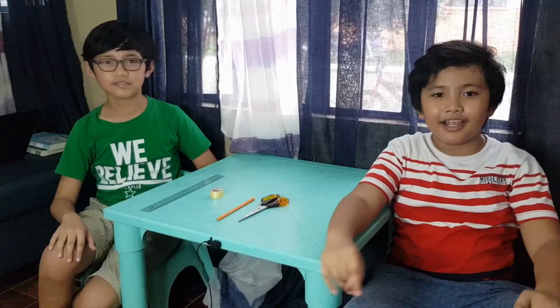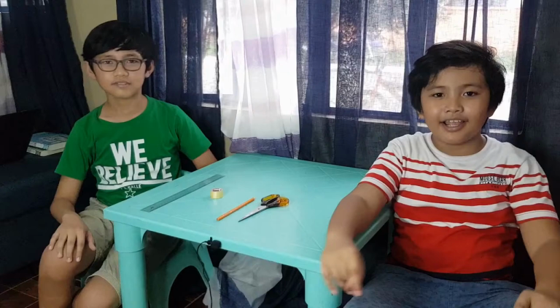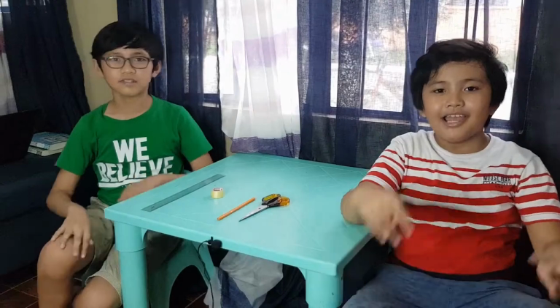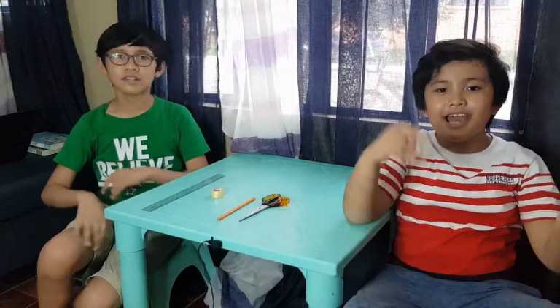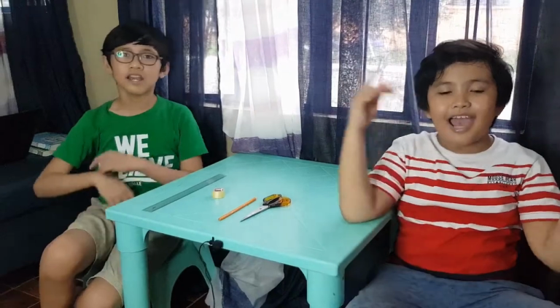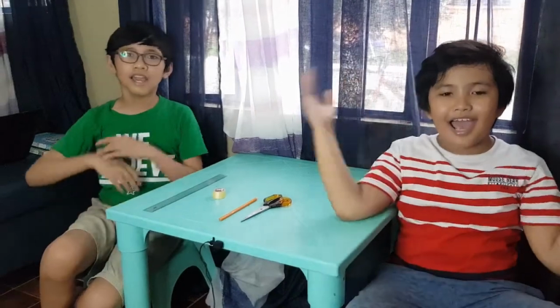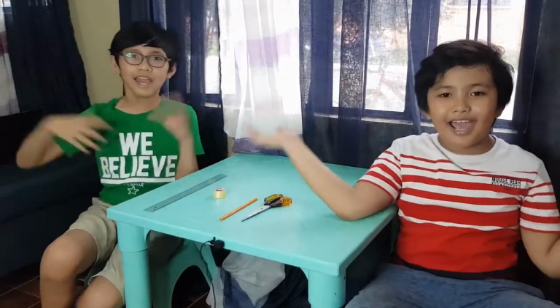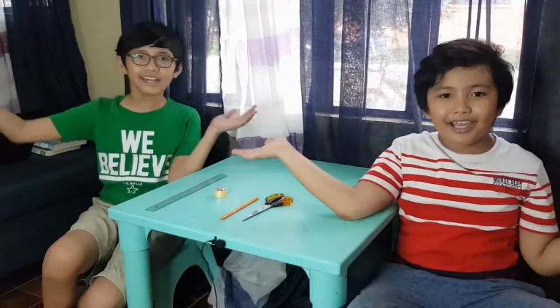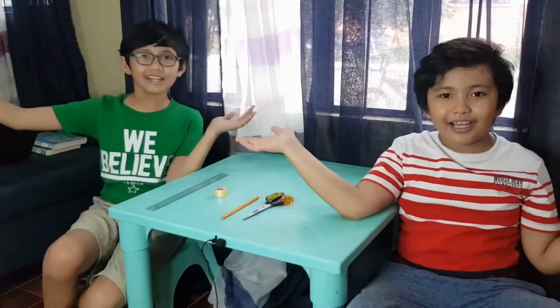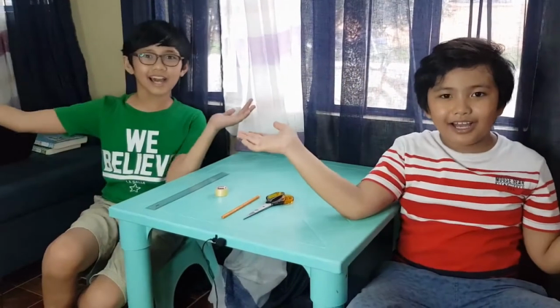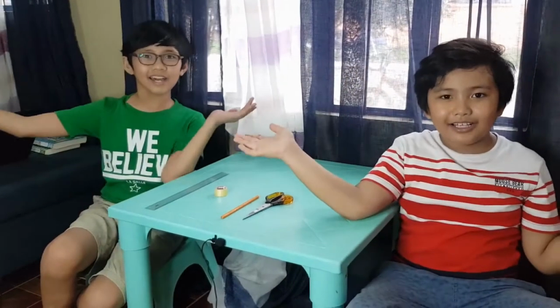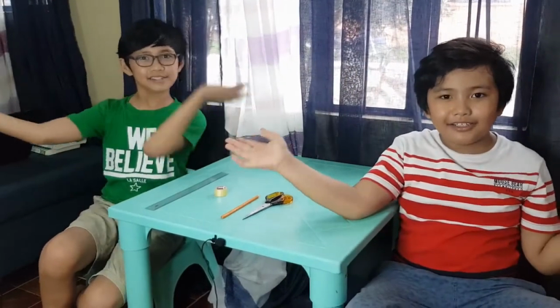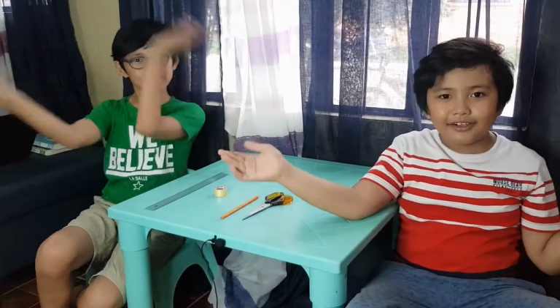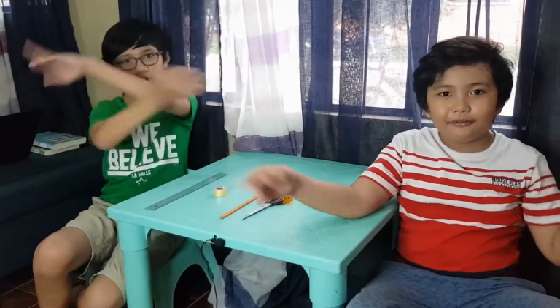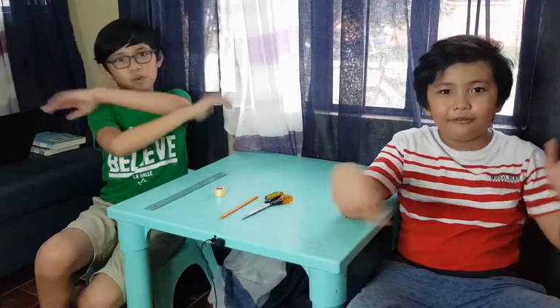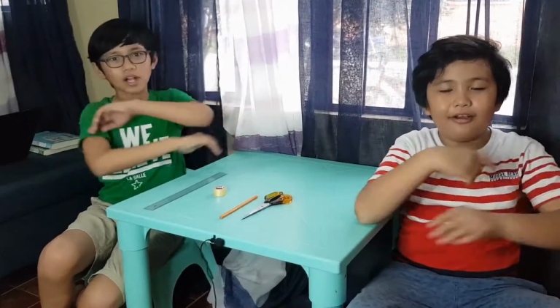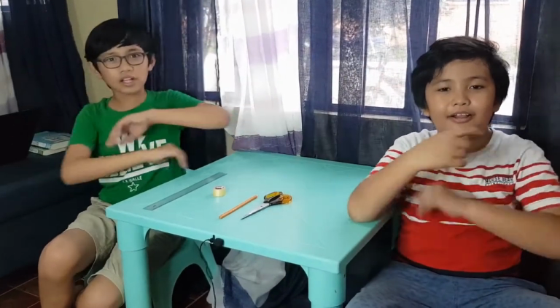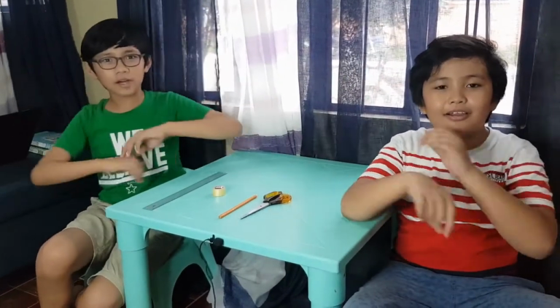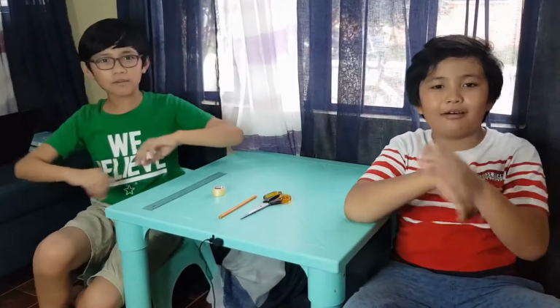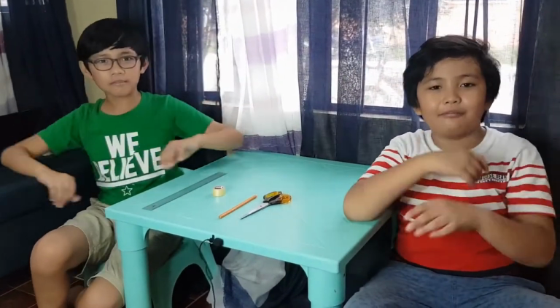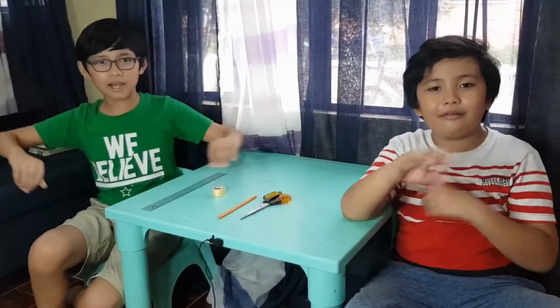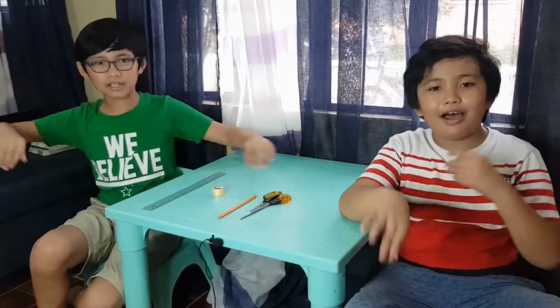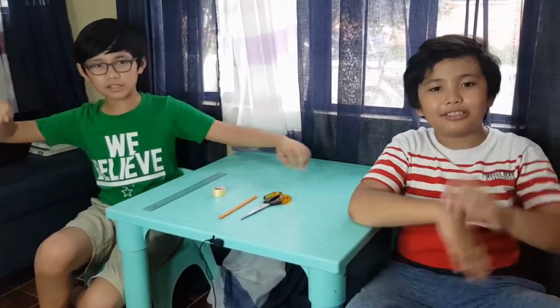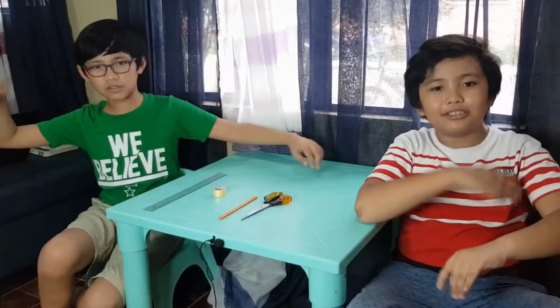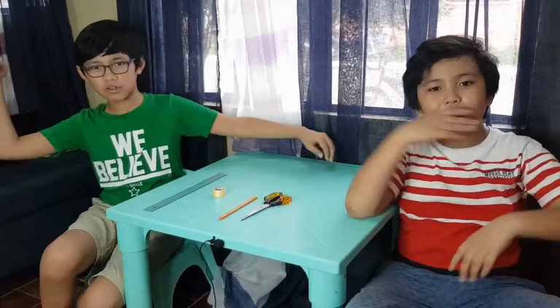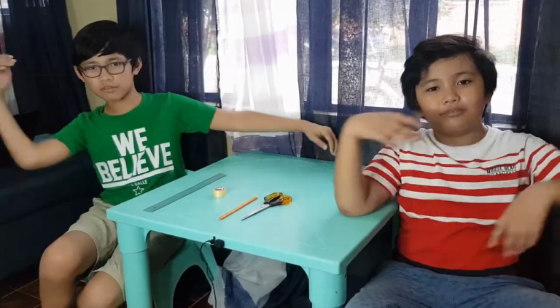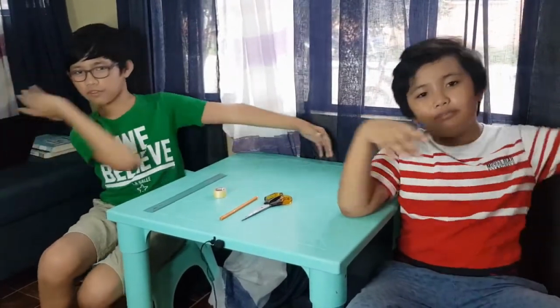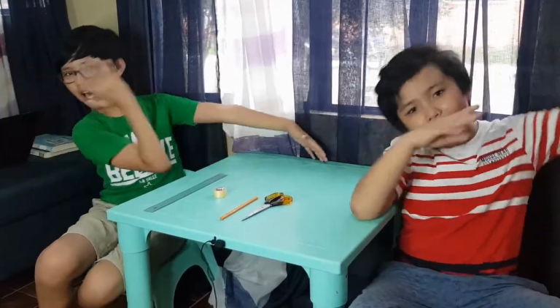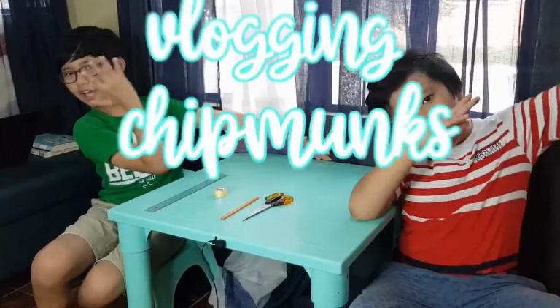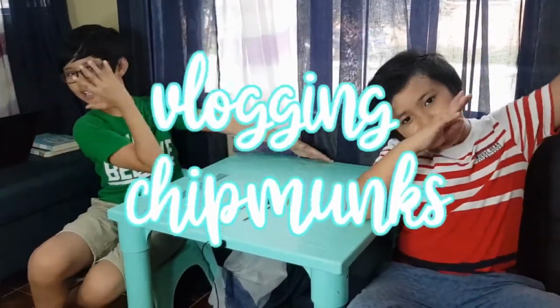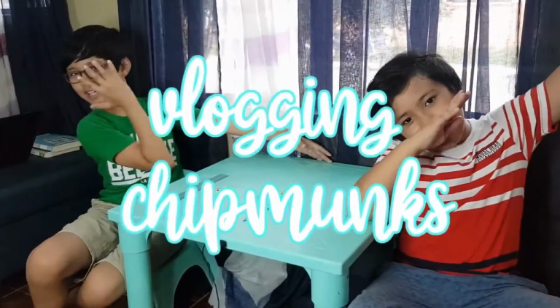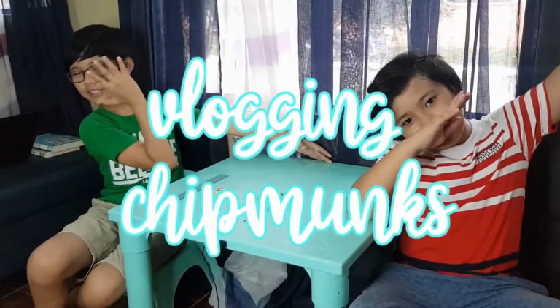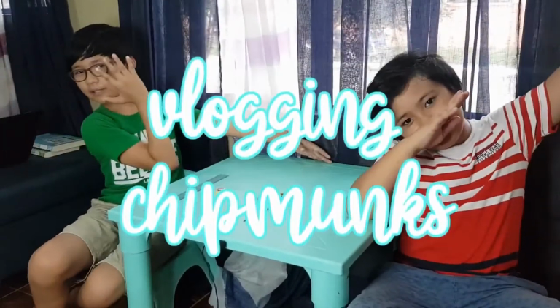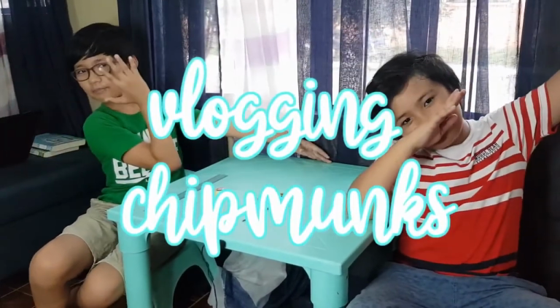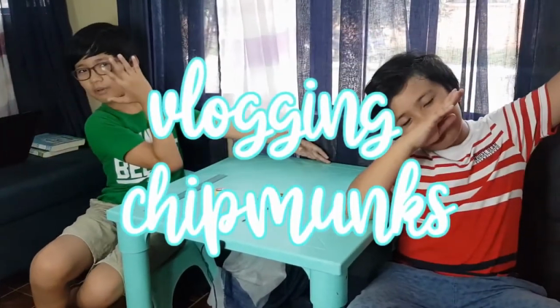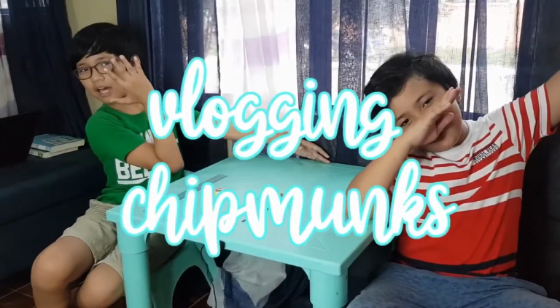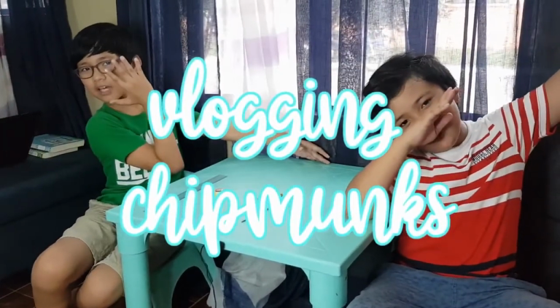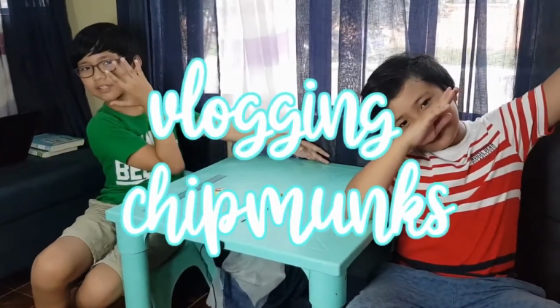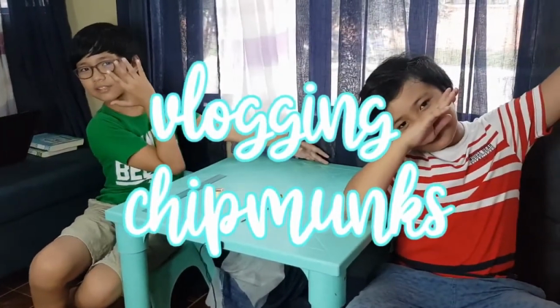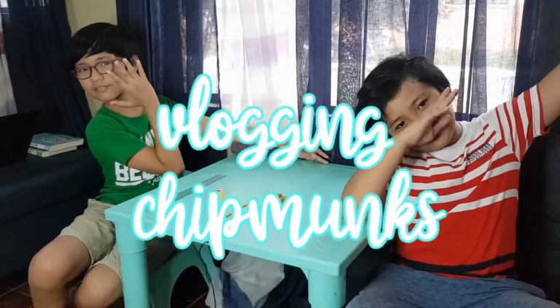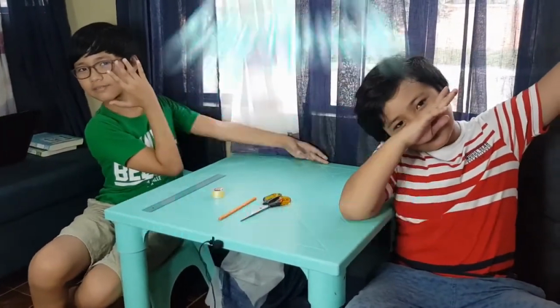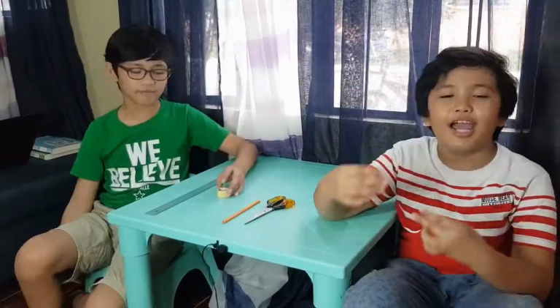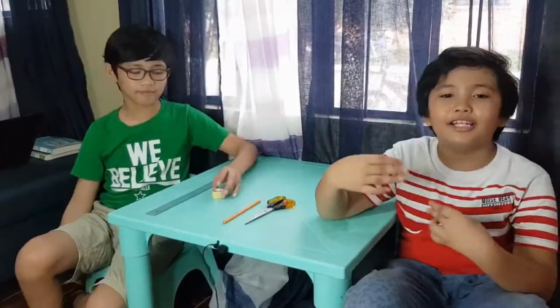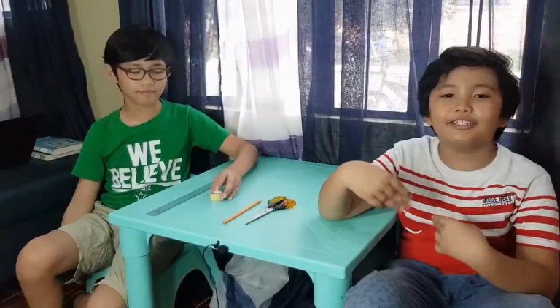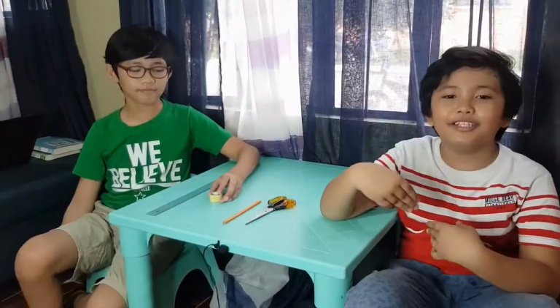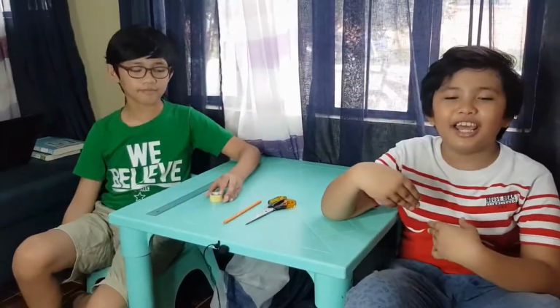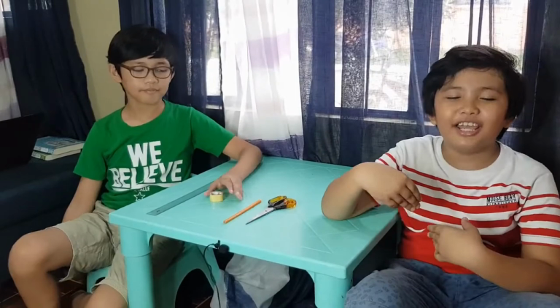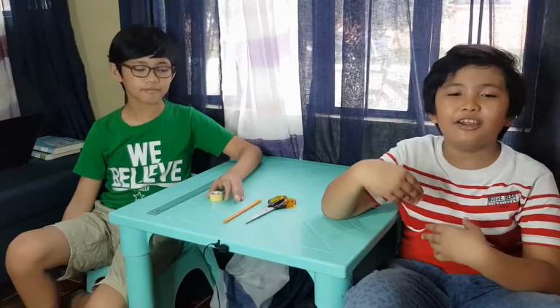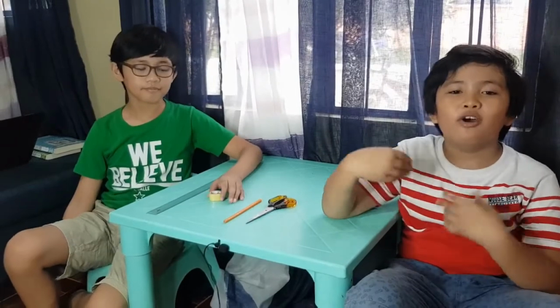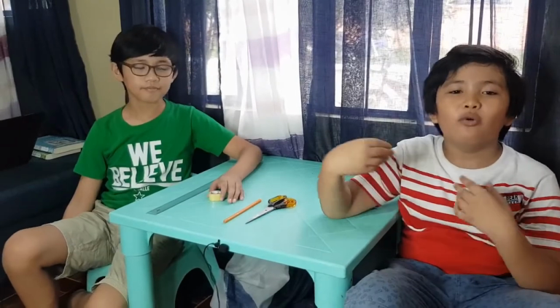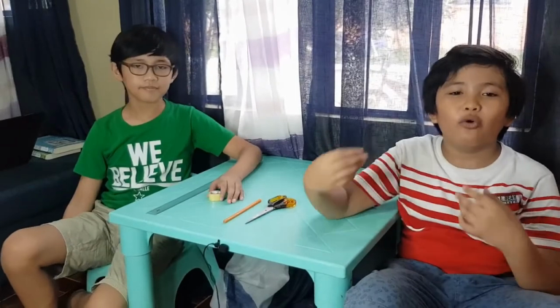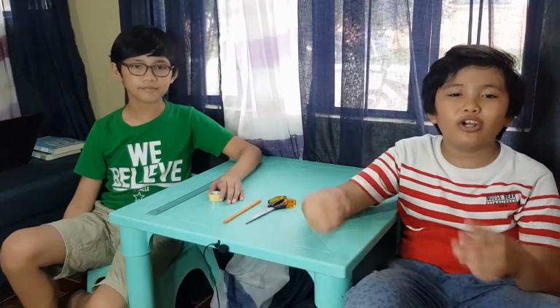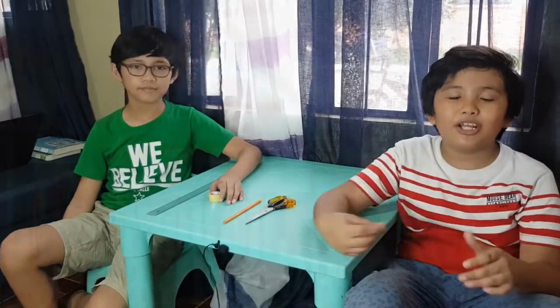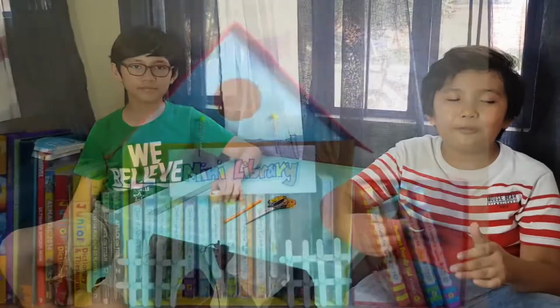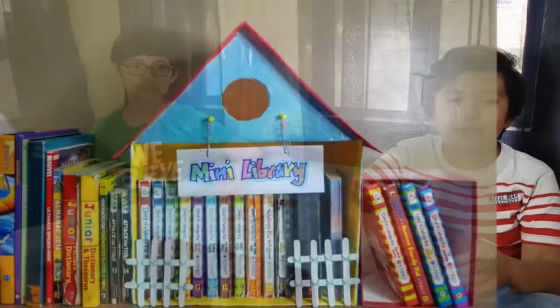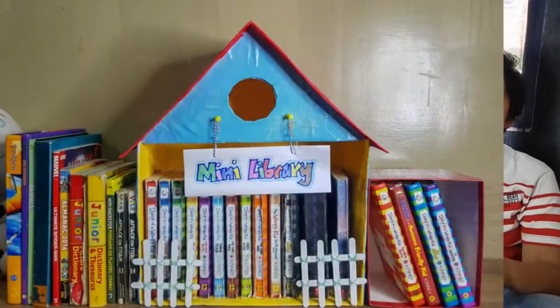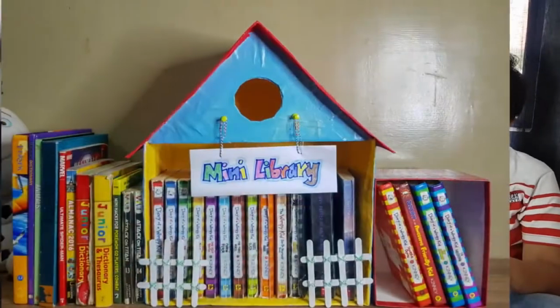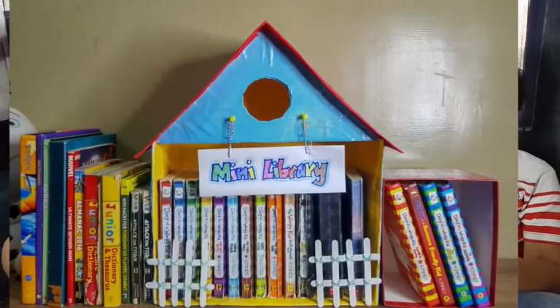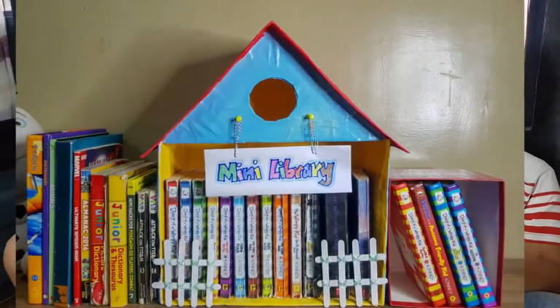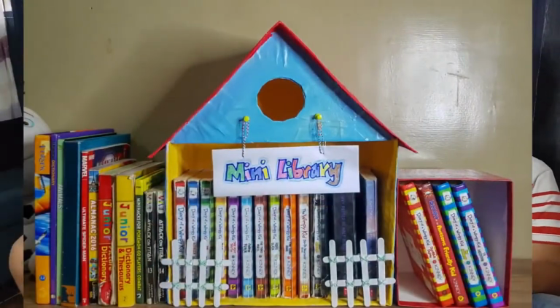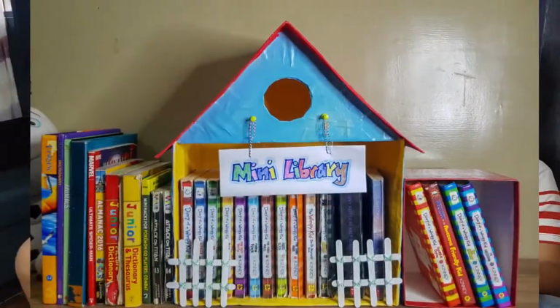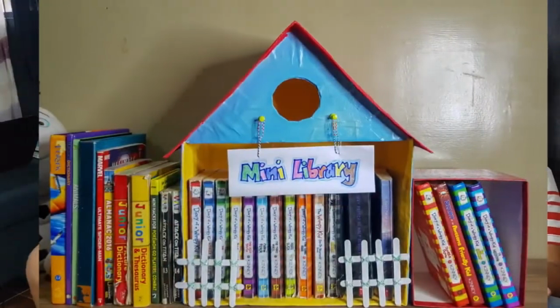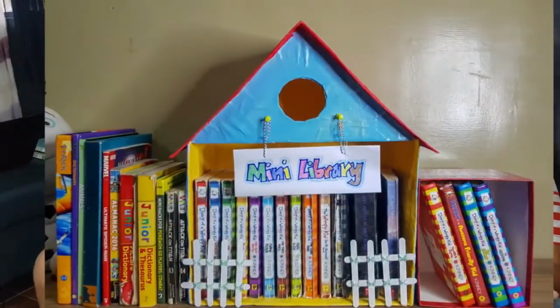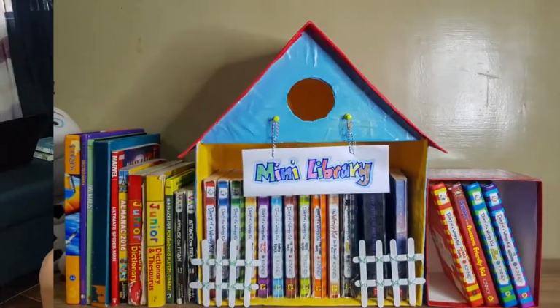Hey guys! Welcome back to Vlogging Chipmunks! And today, we're going to make a mini library!